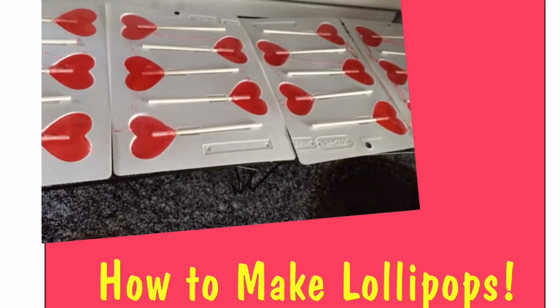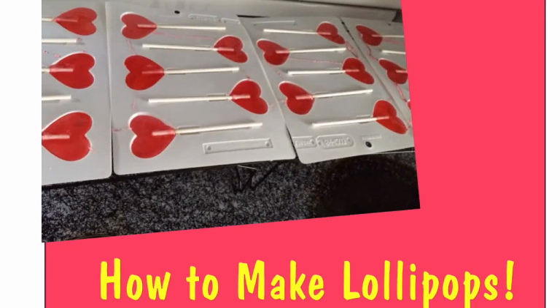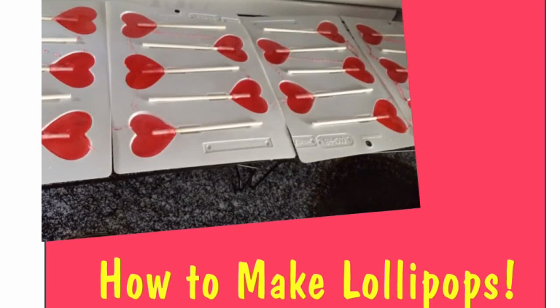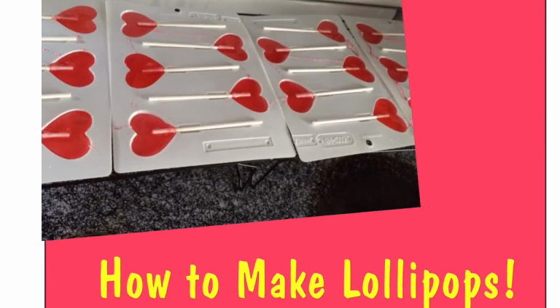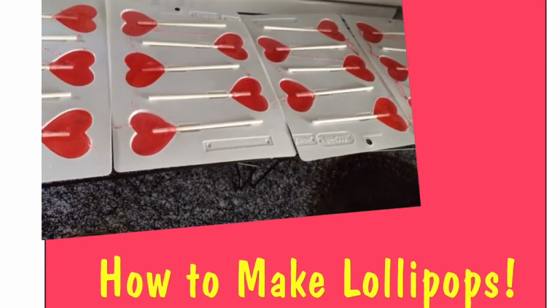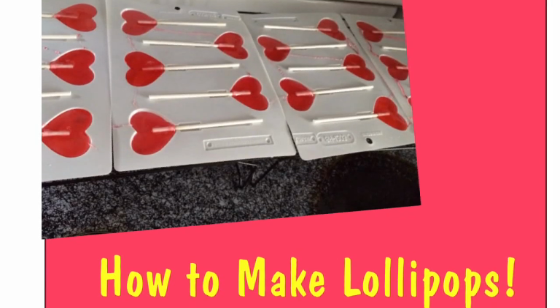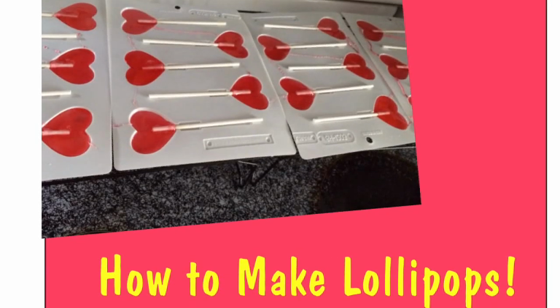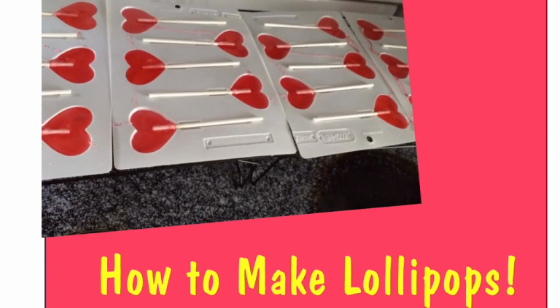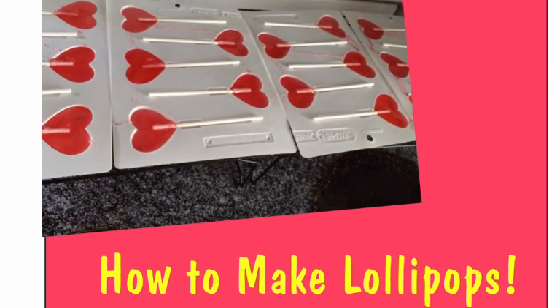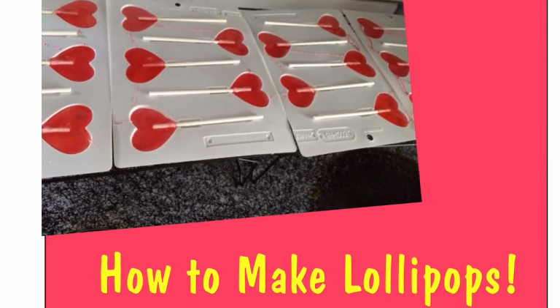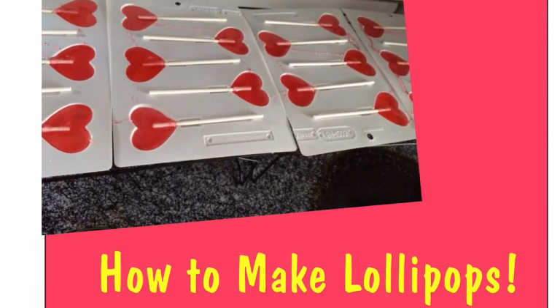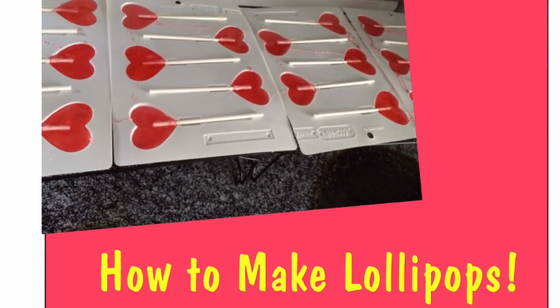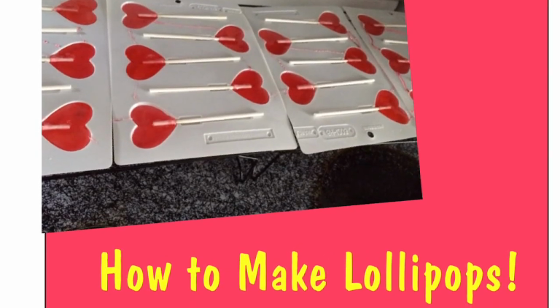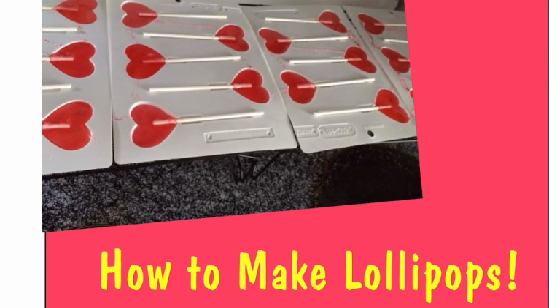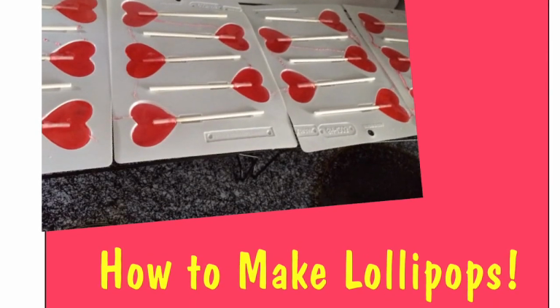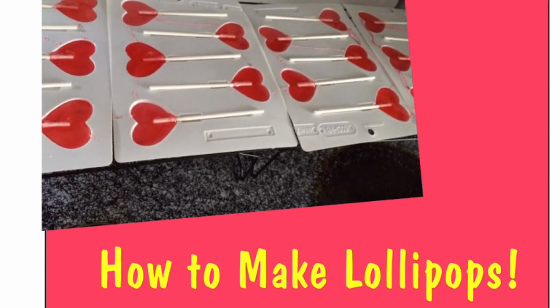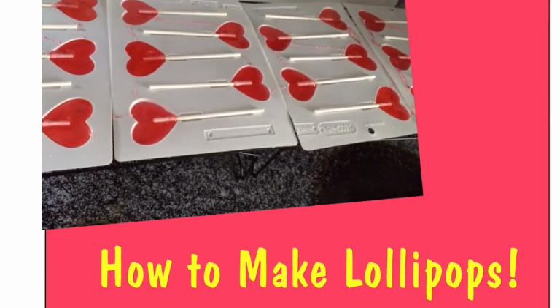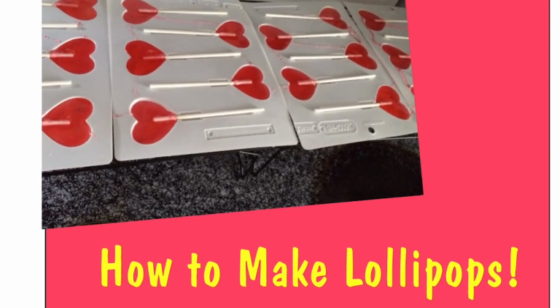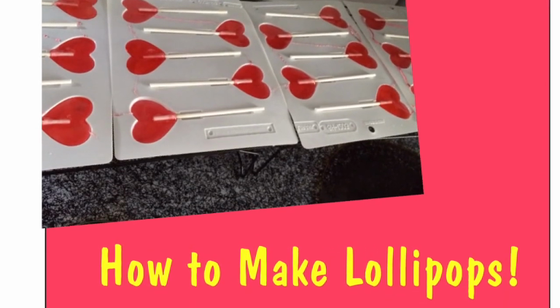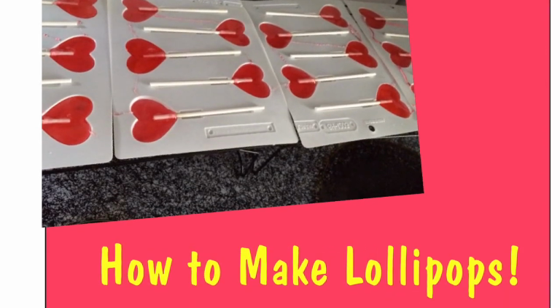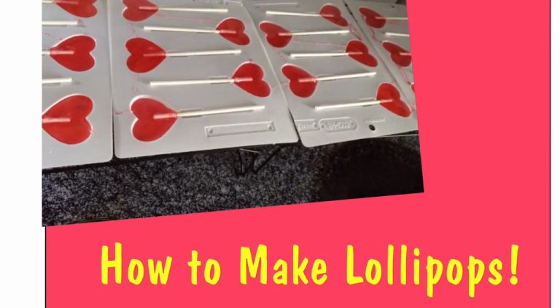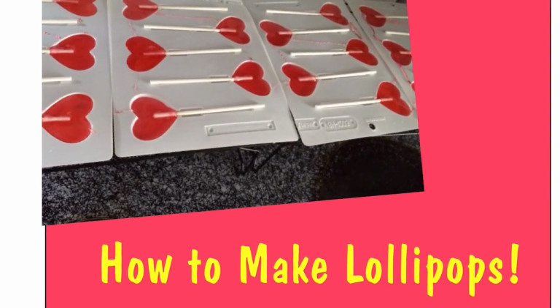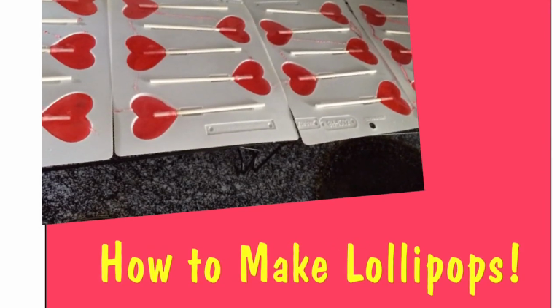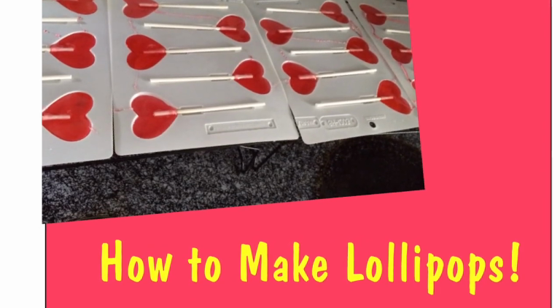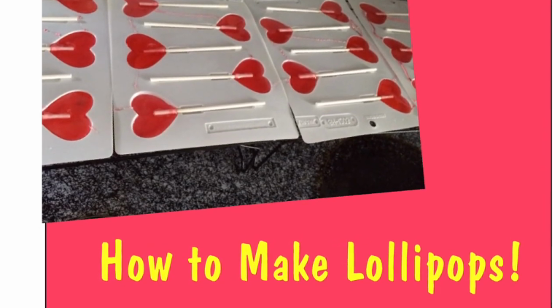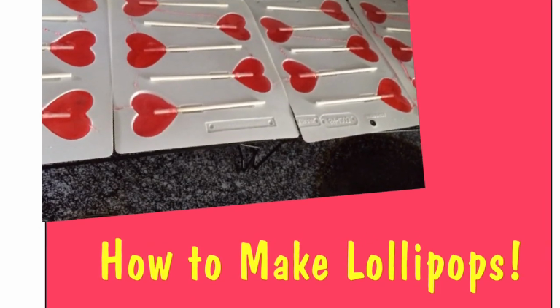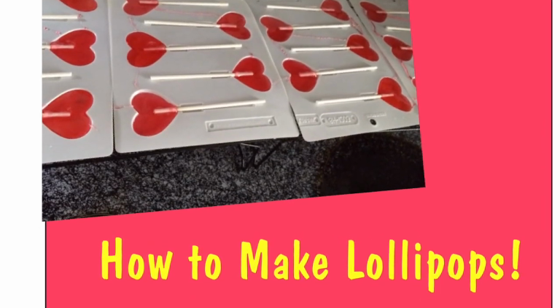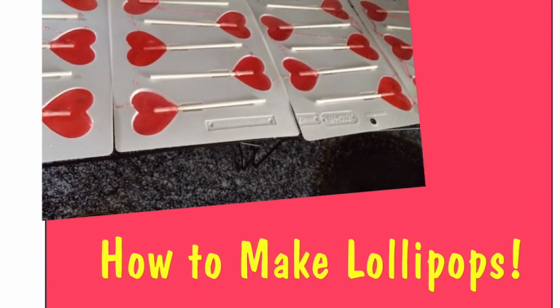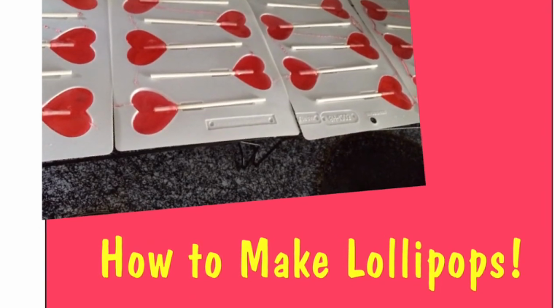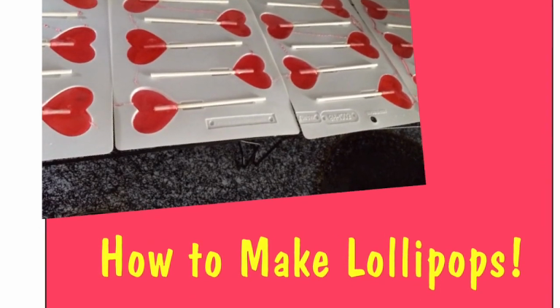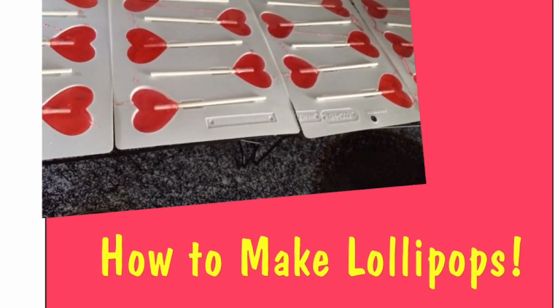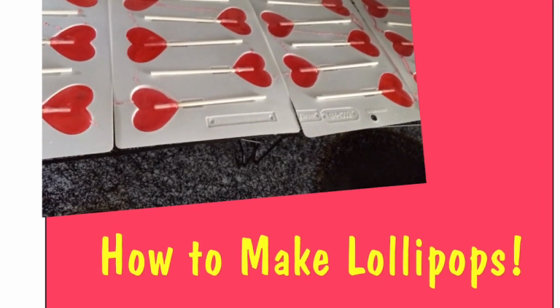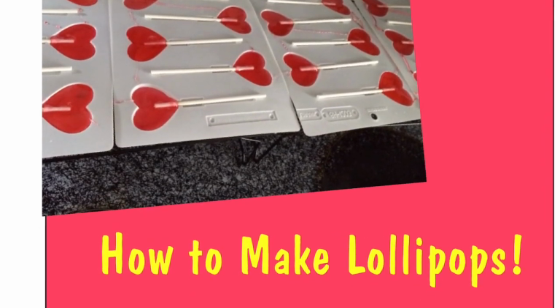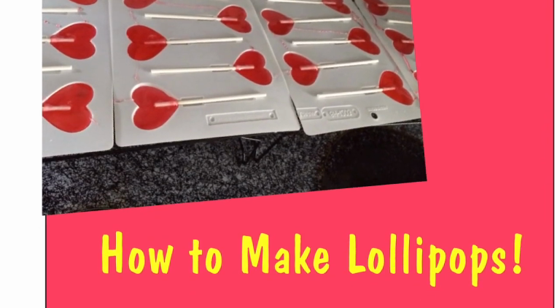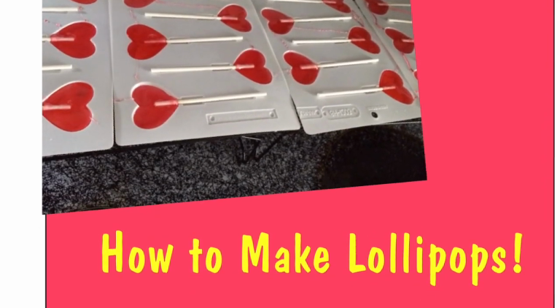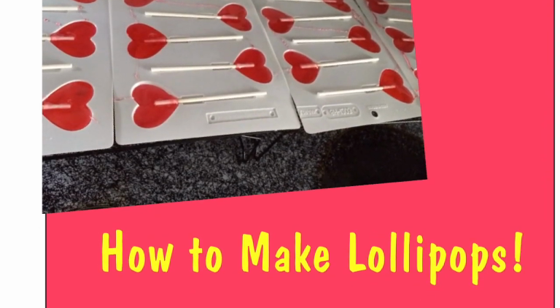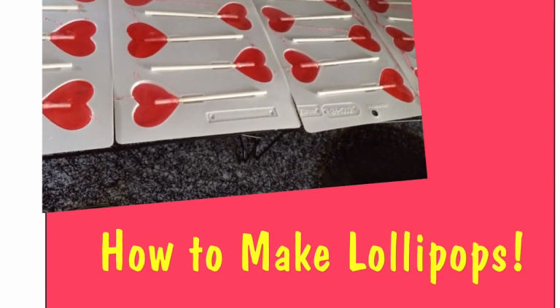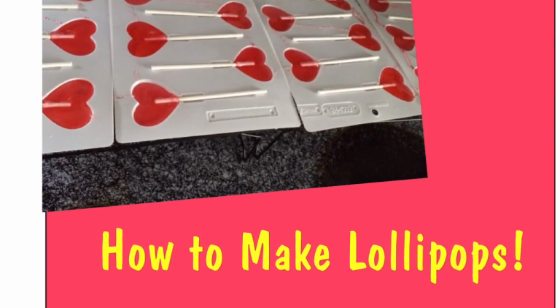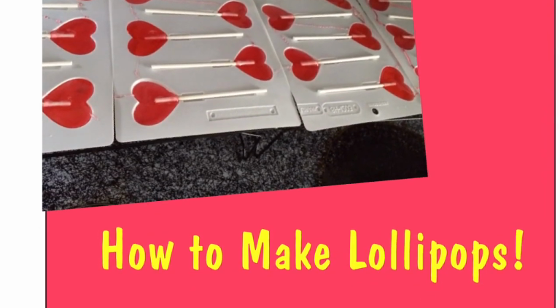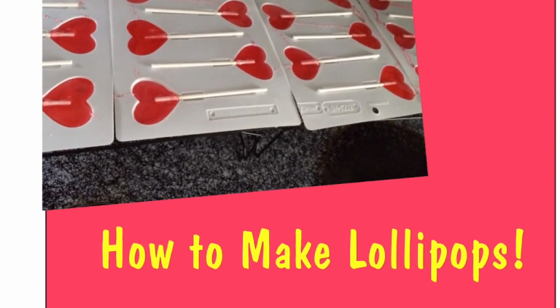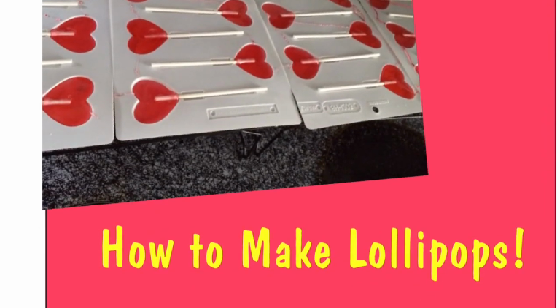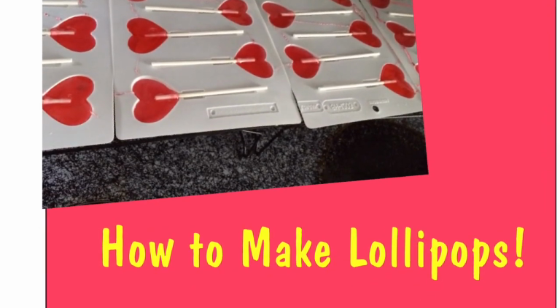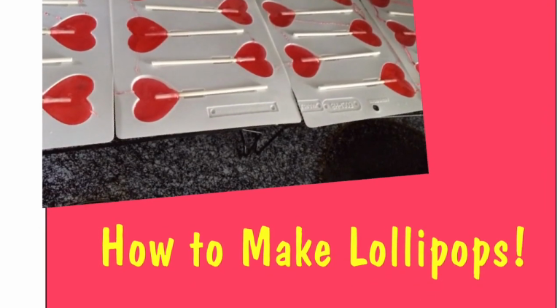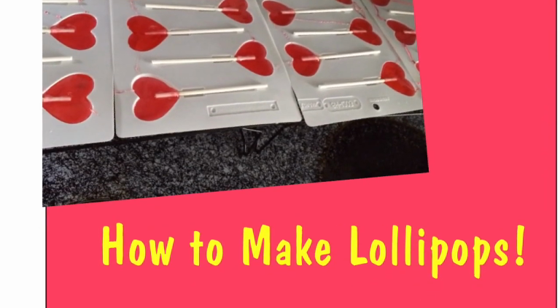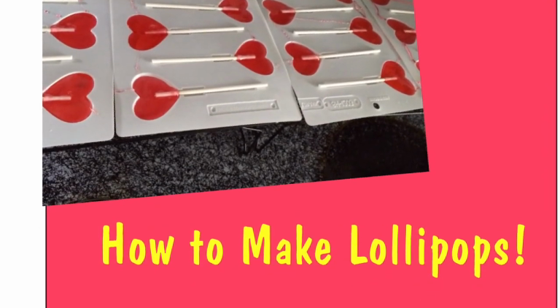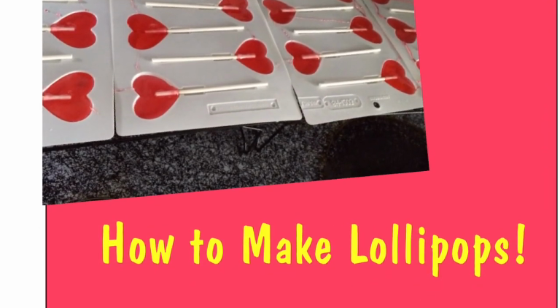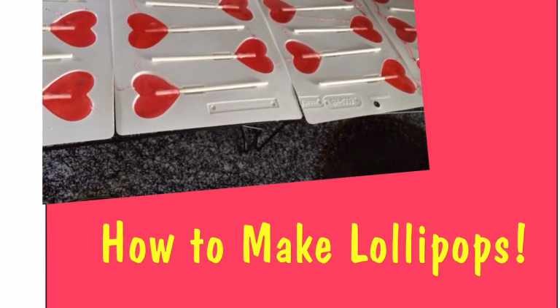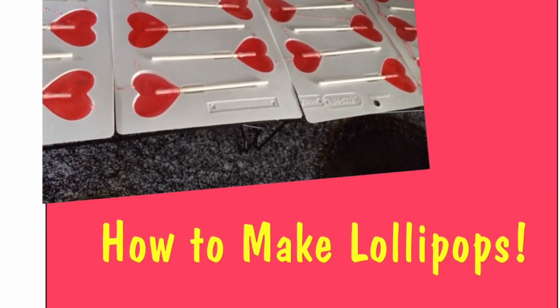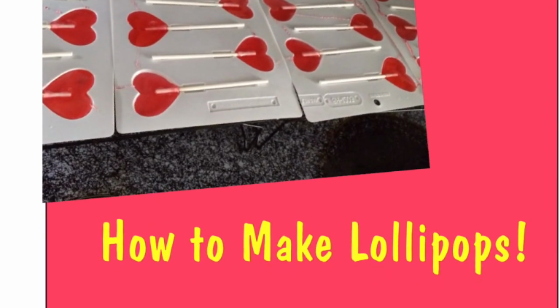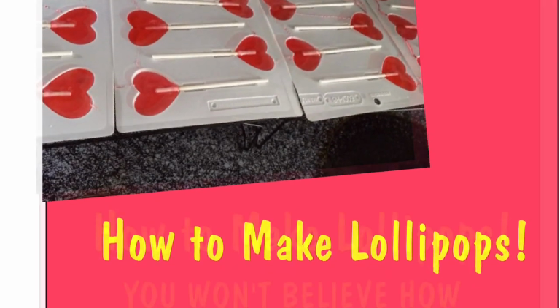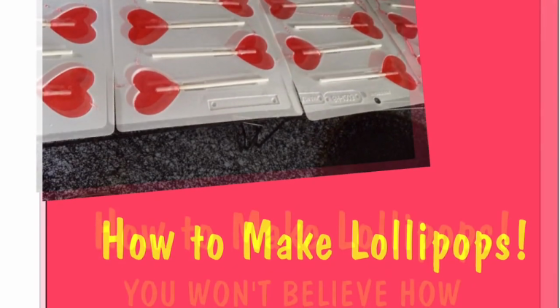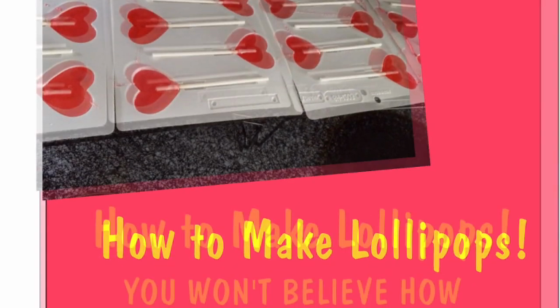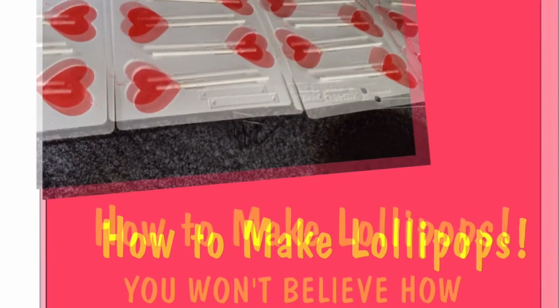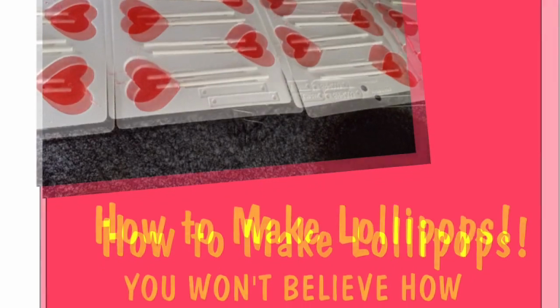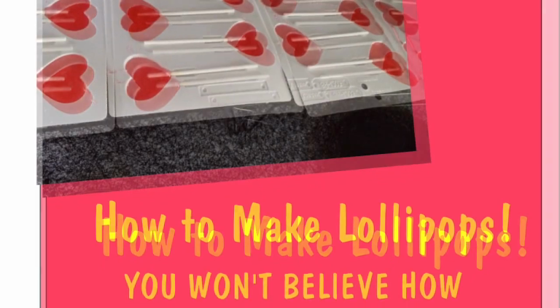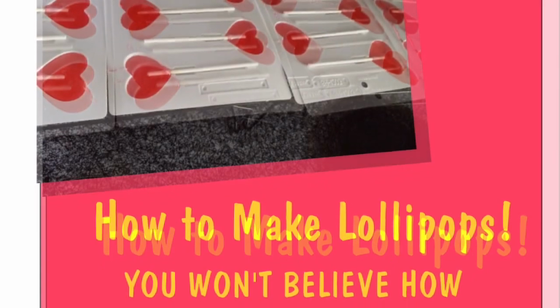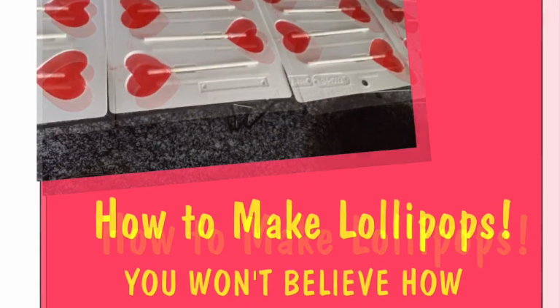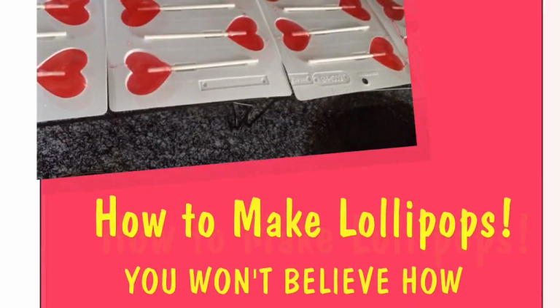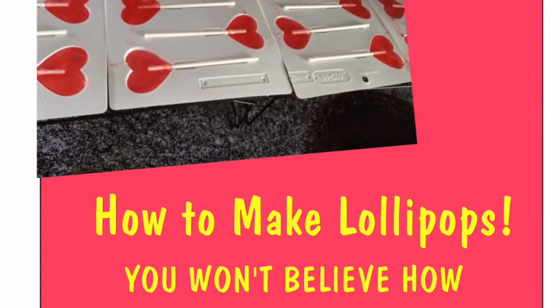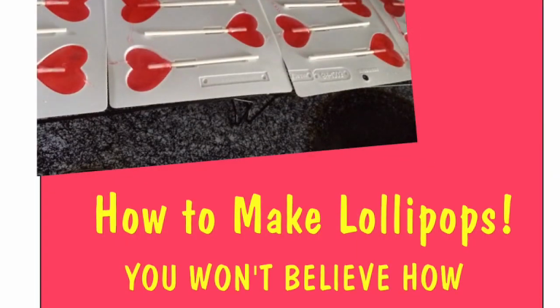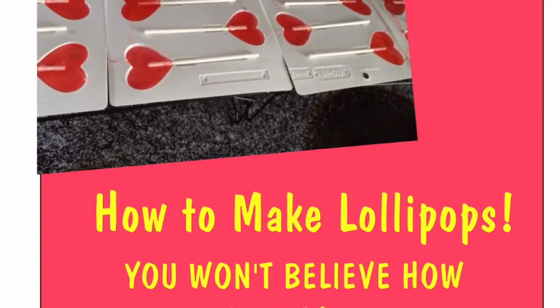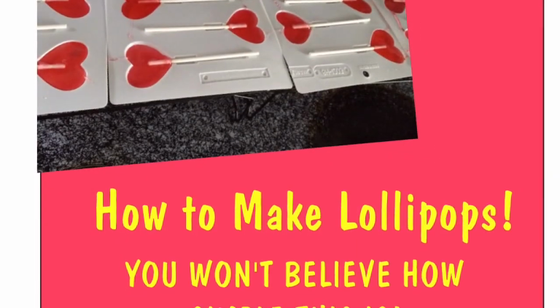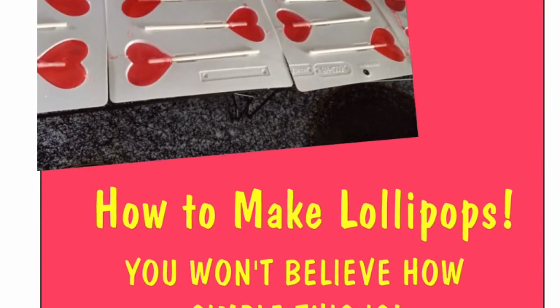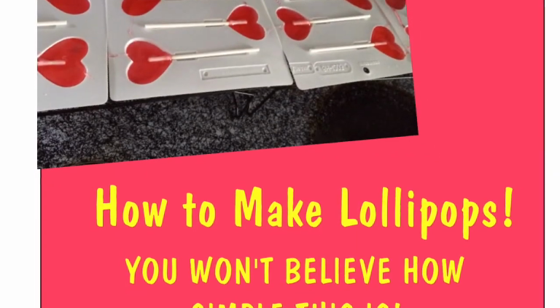Hi, a lot of my friends have asked how I make these lollipops, so I thought I'd put together this little video.